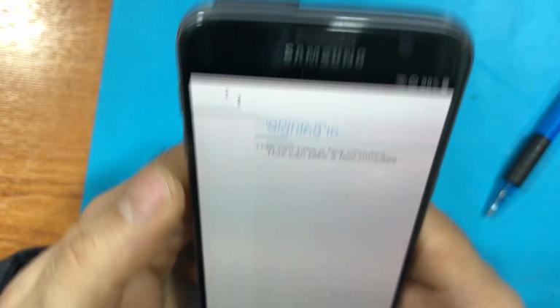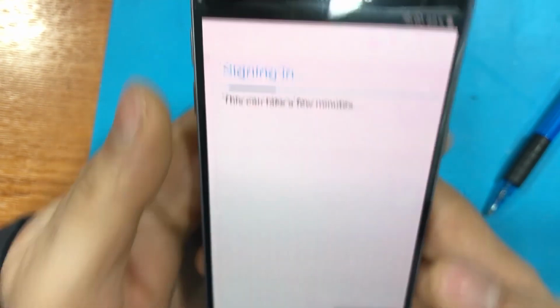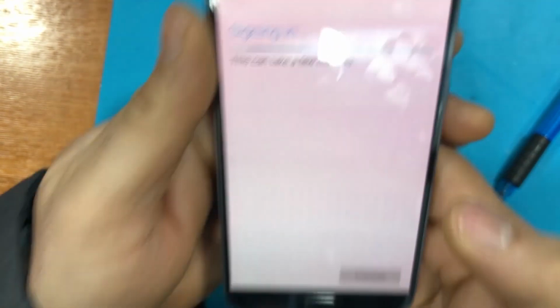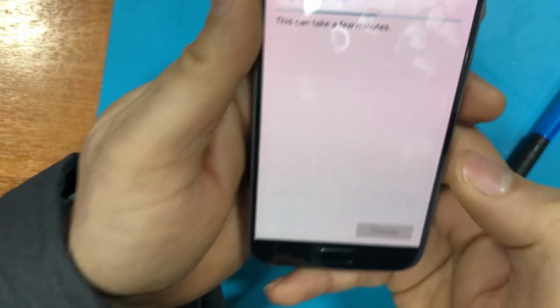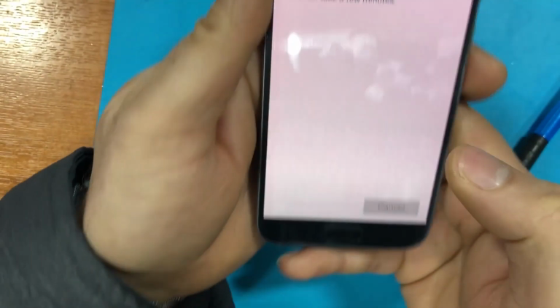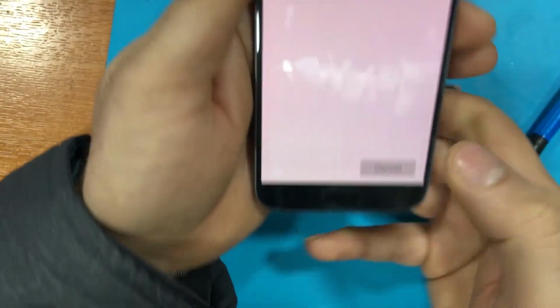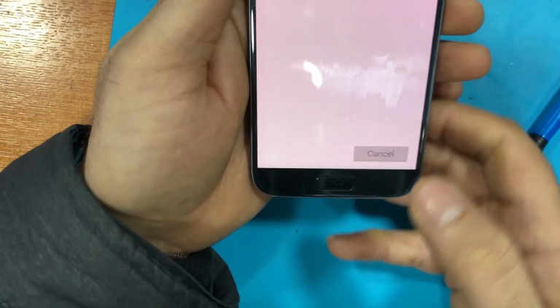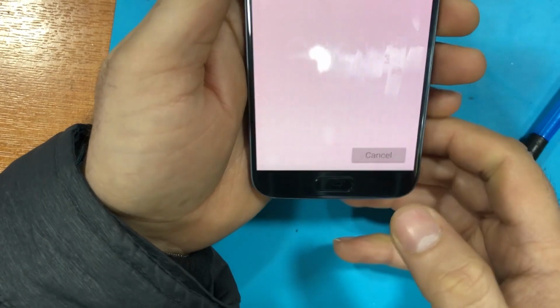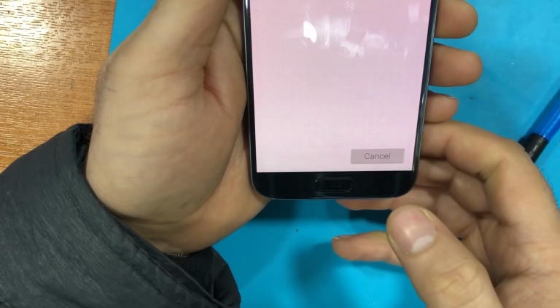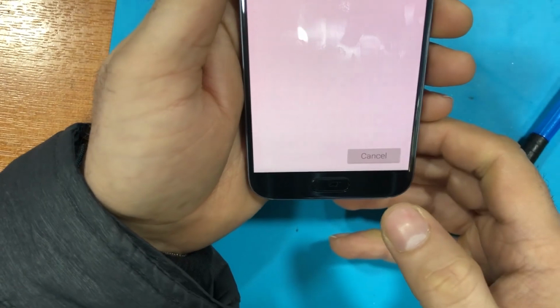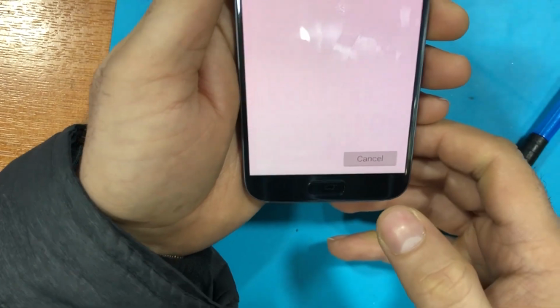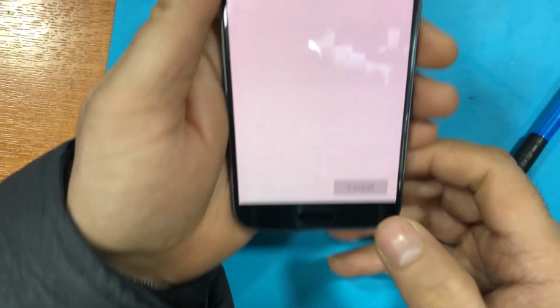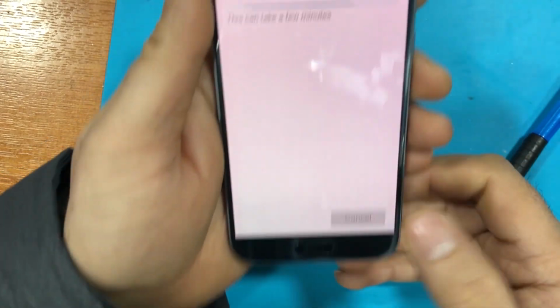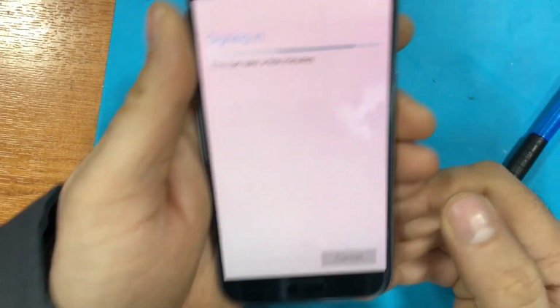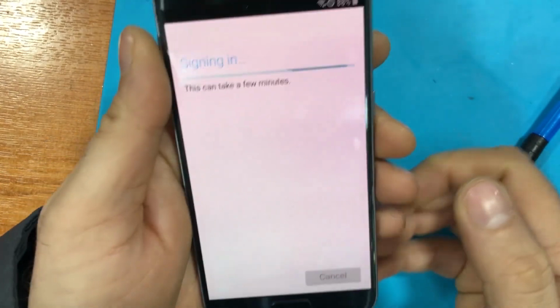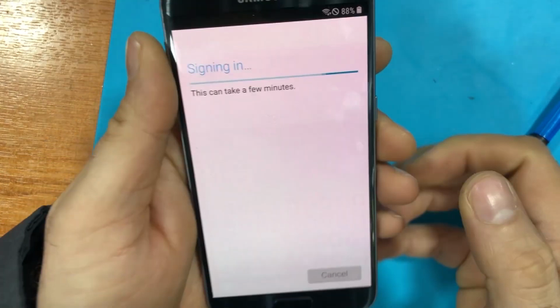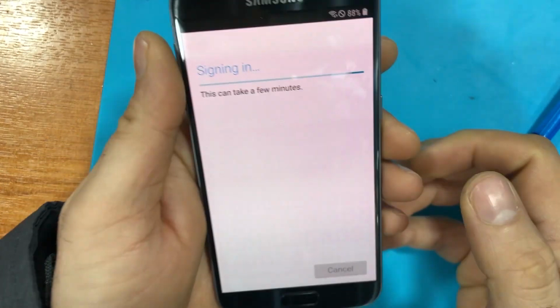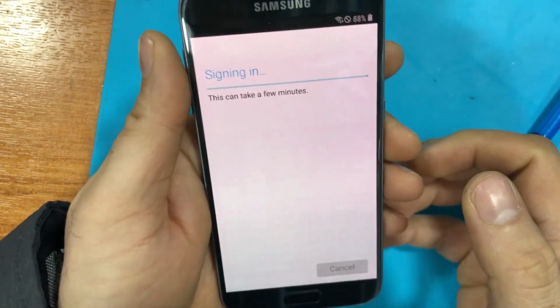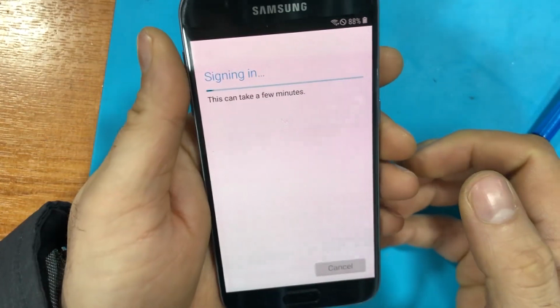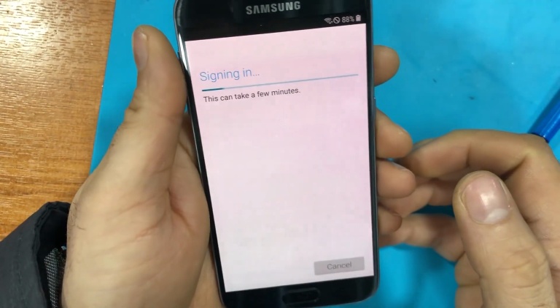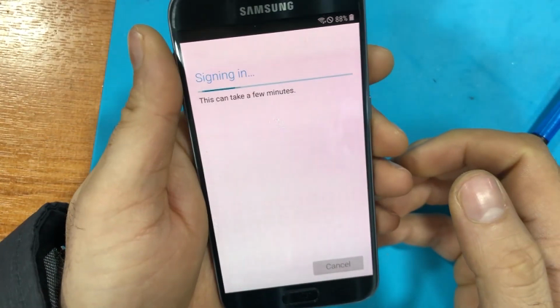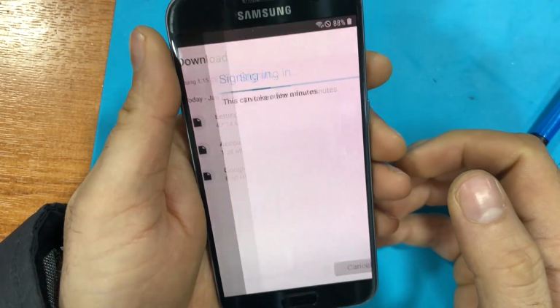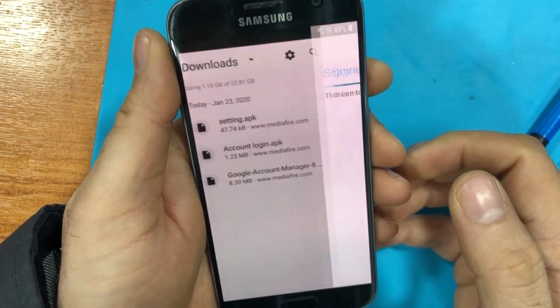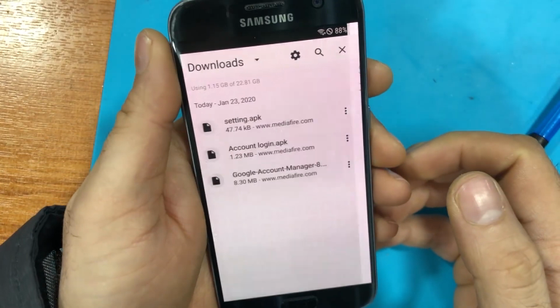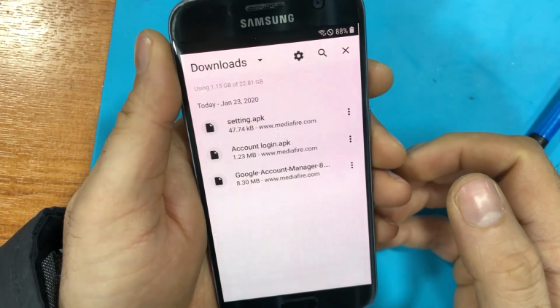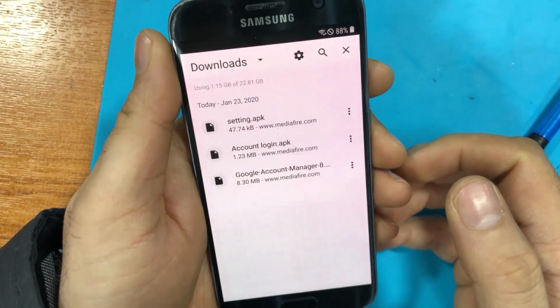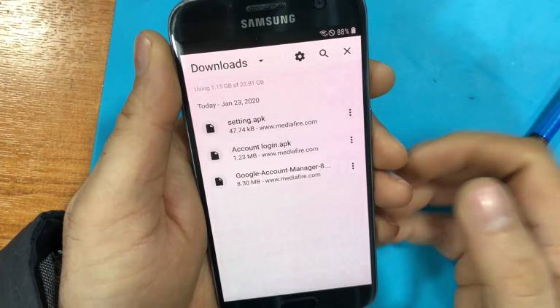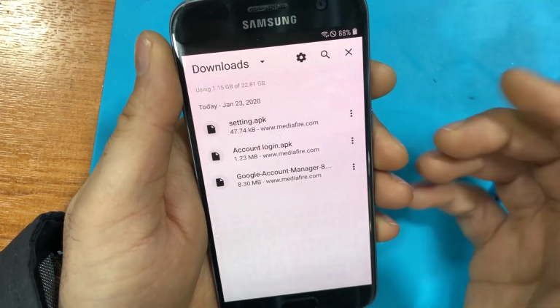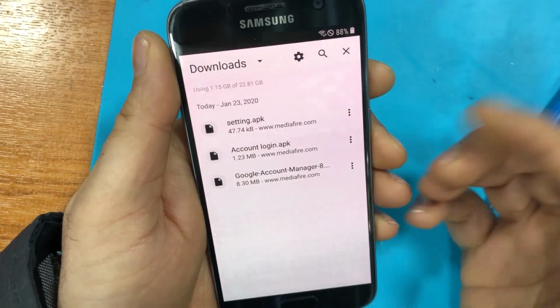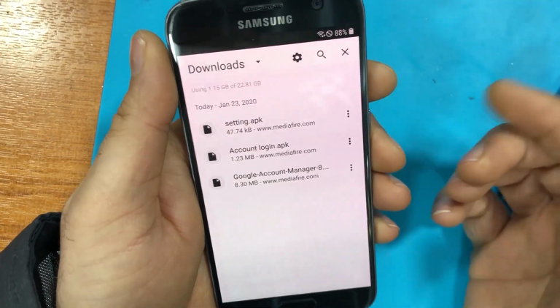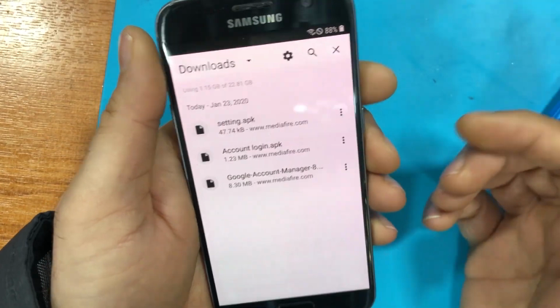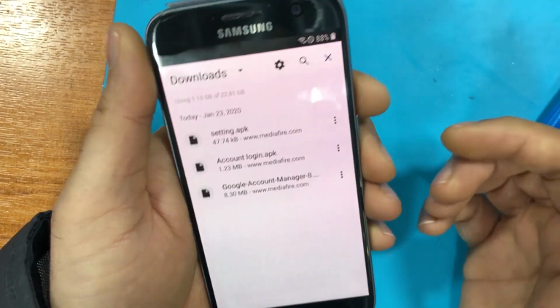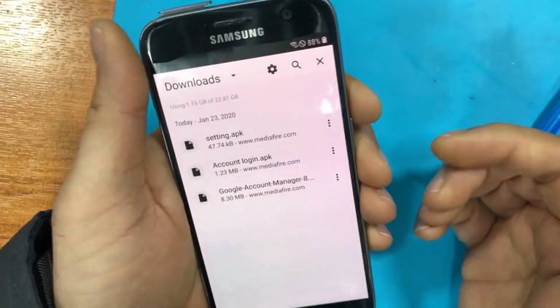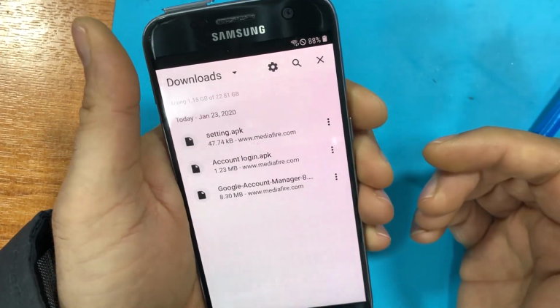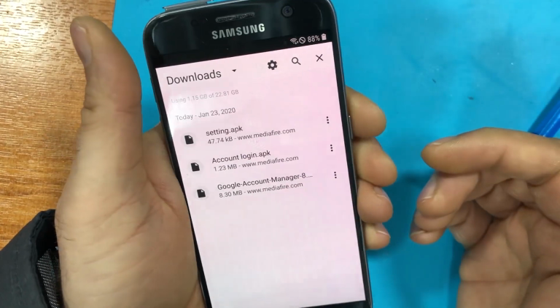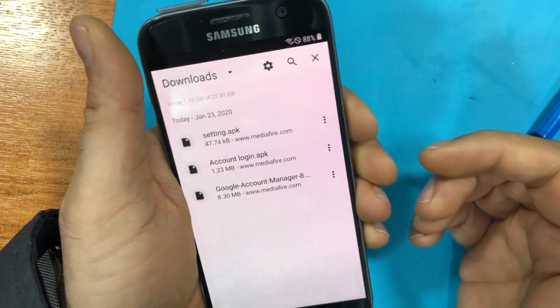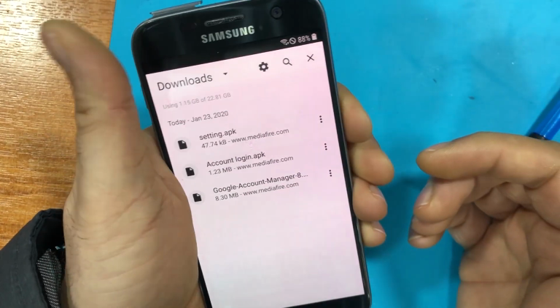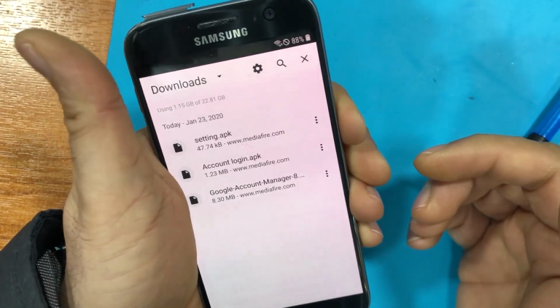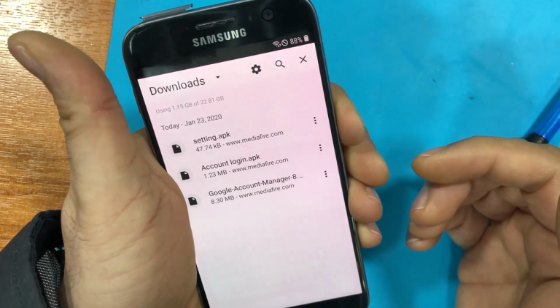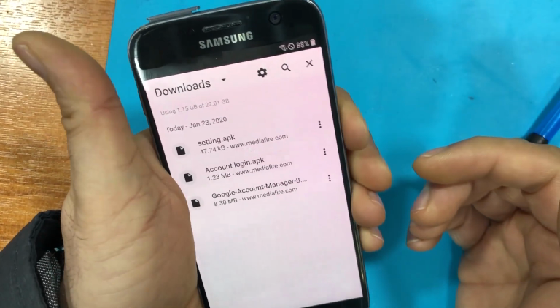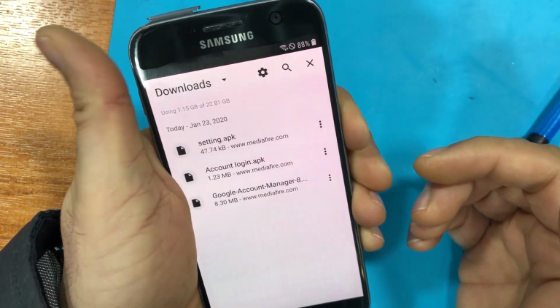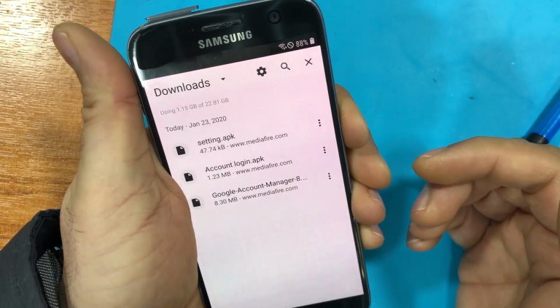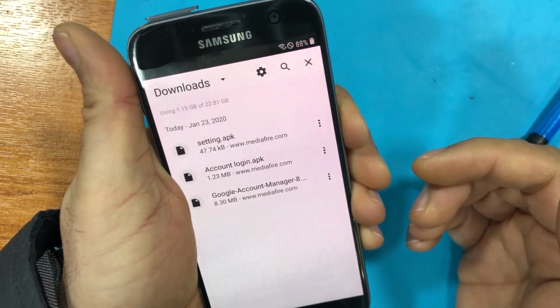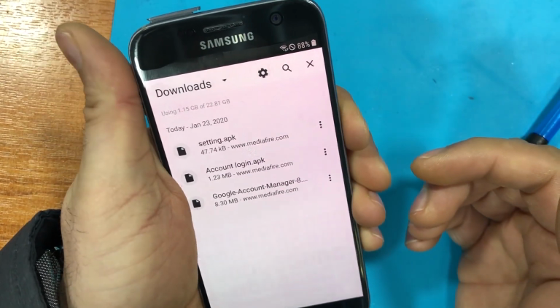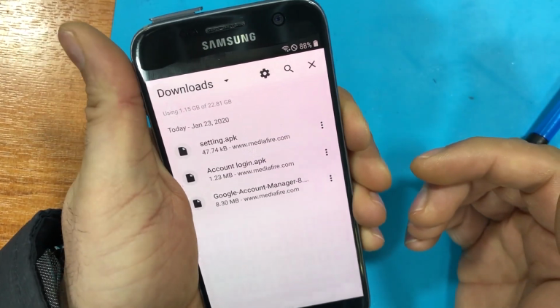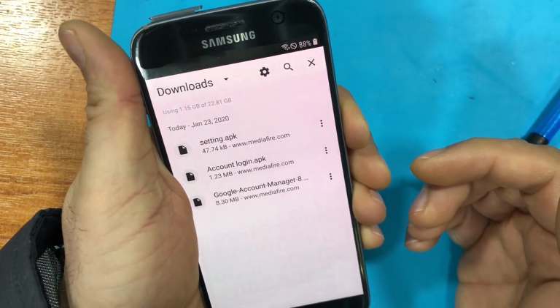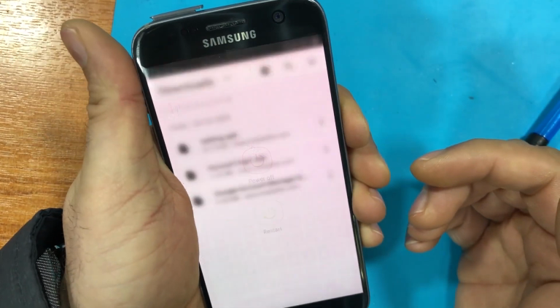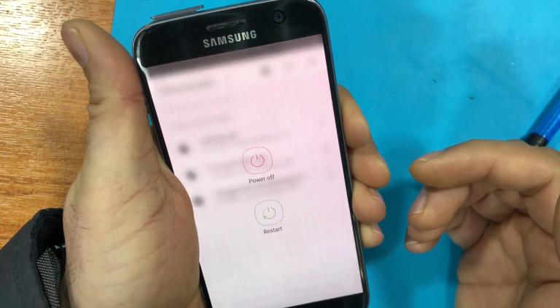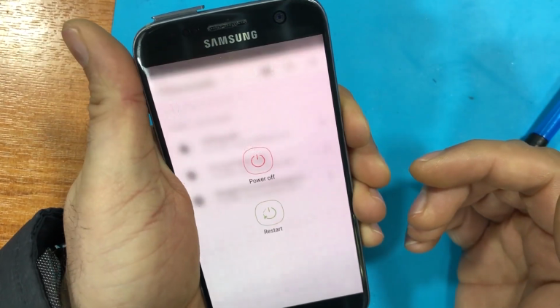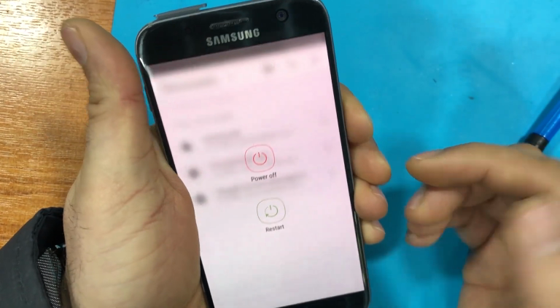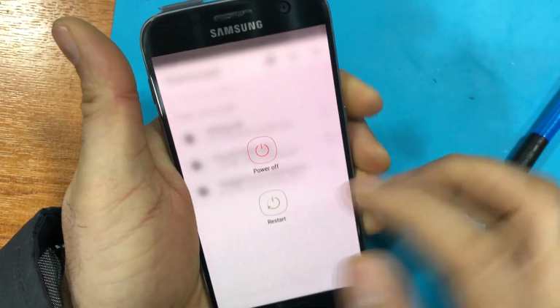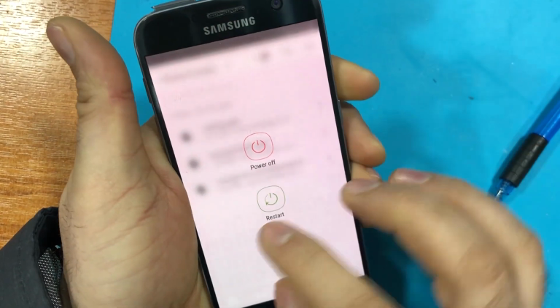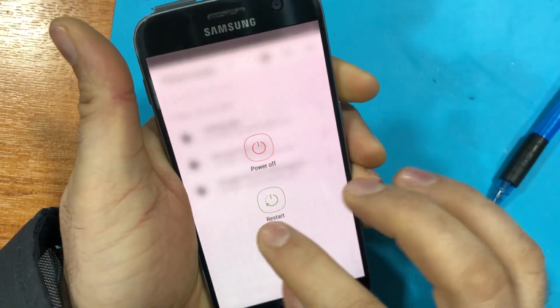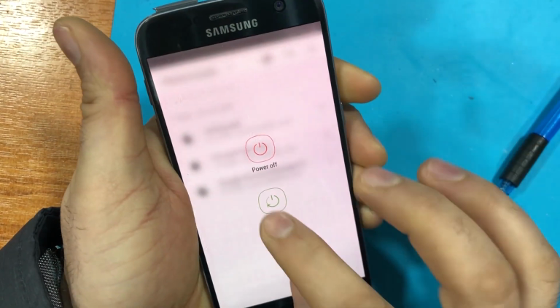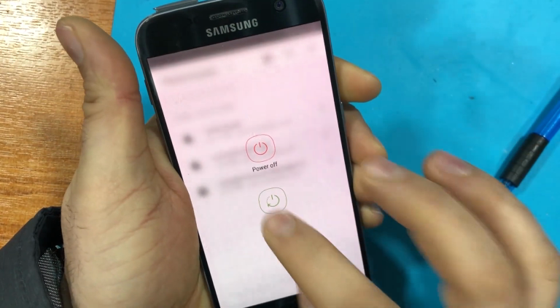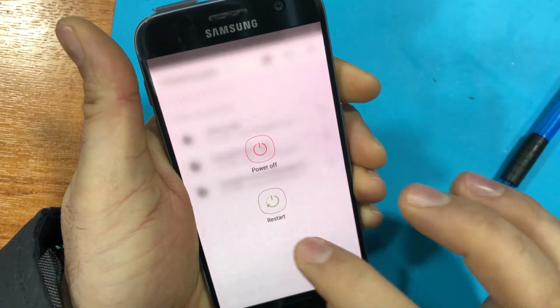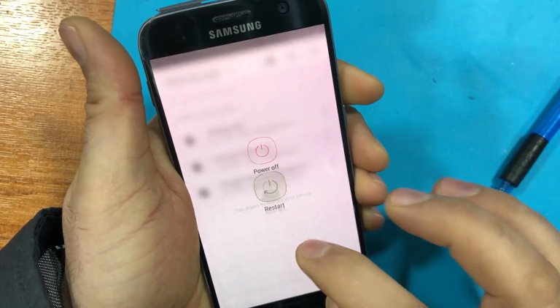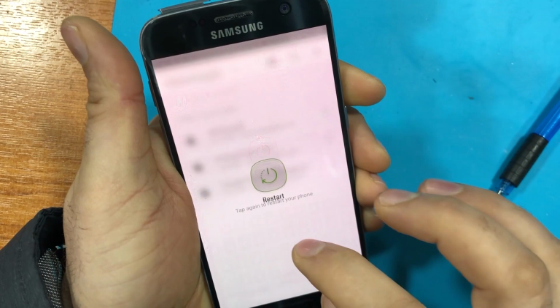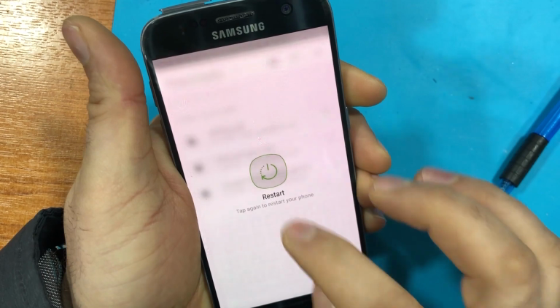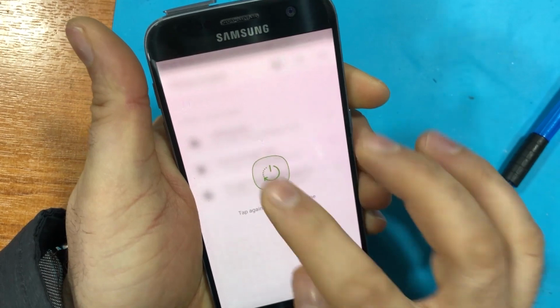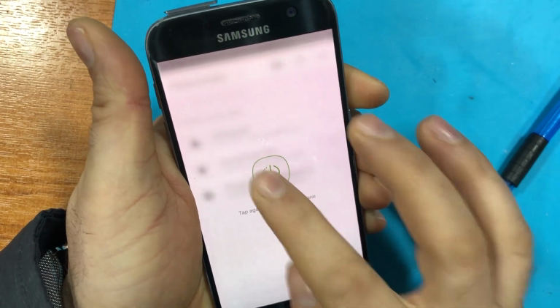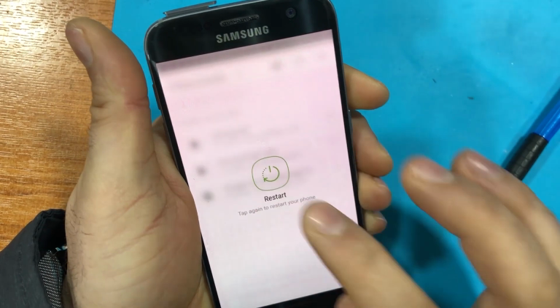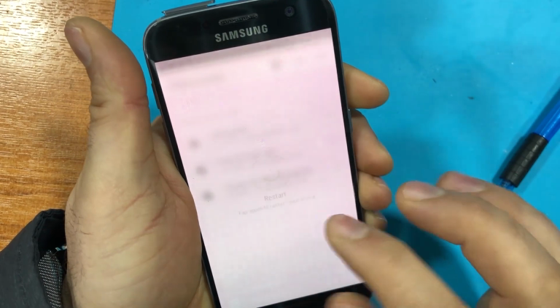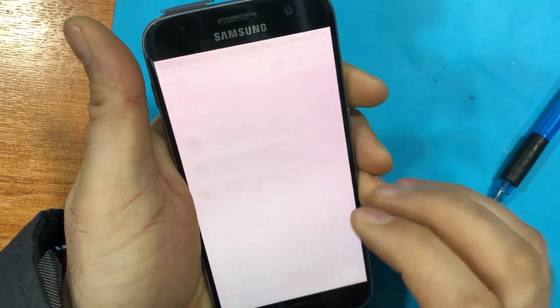Once you've signed in, the app will crash — and it should crash. Once that happens, restart the phone.